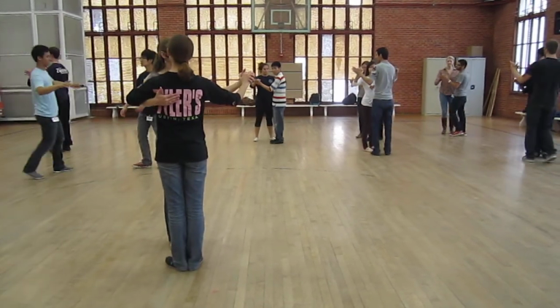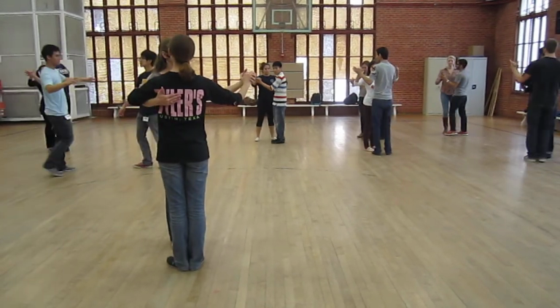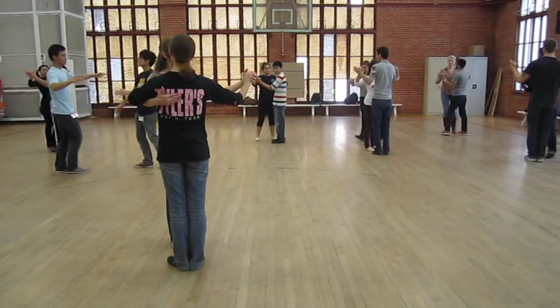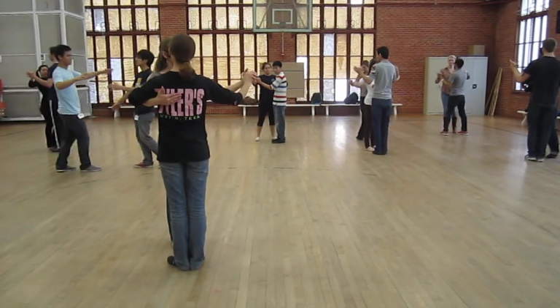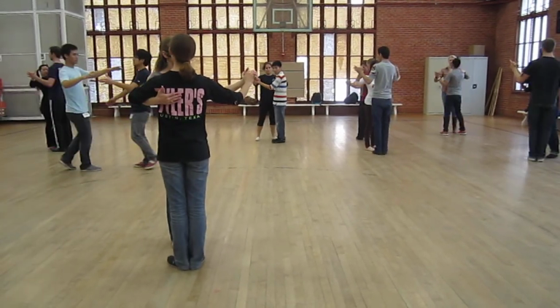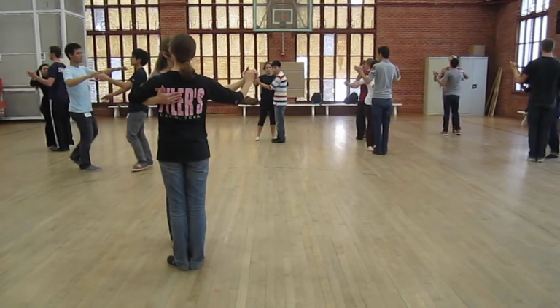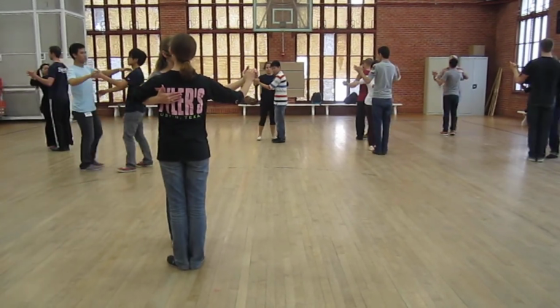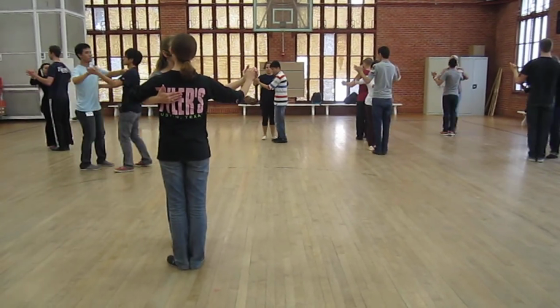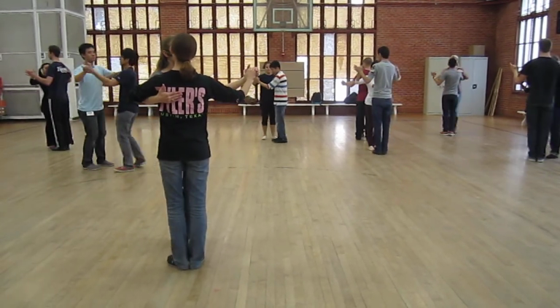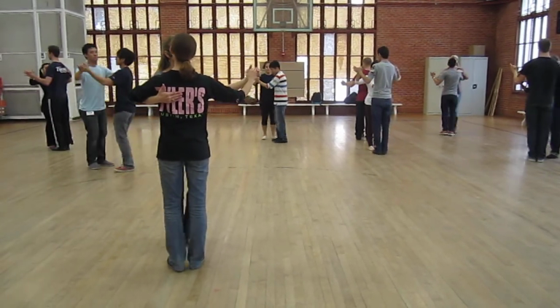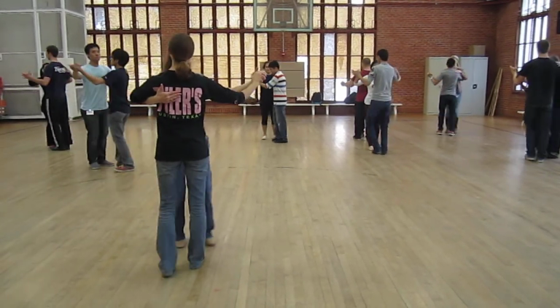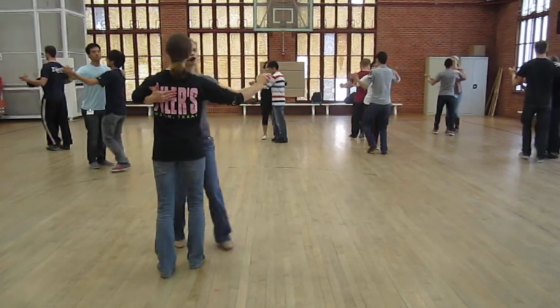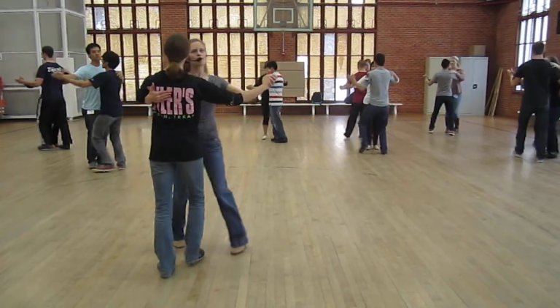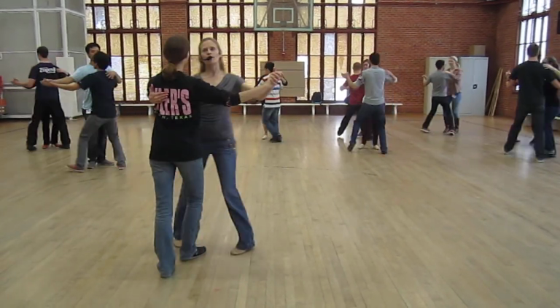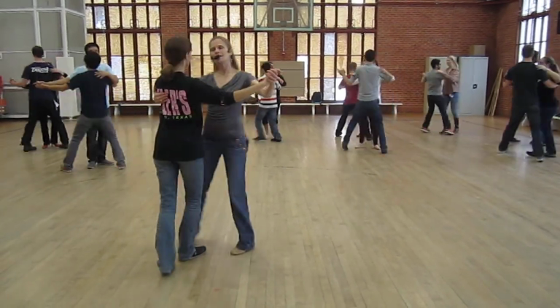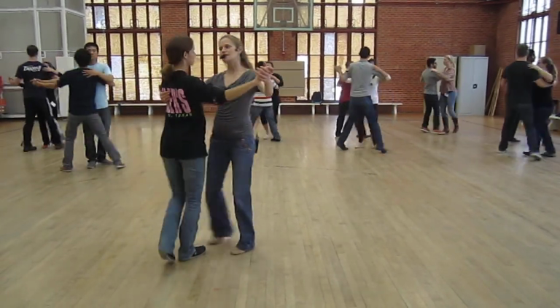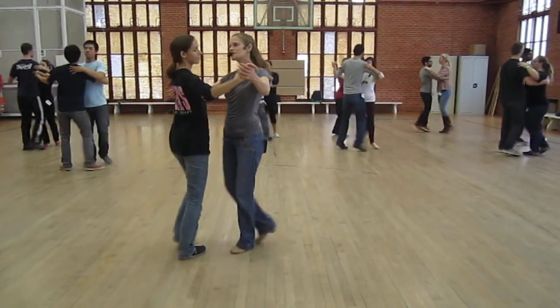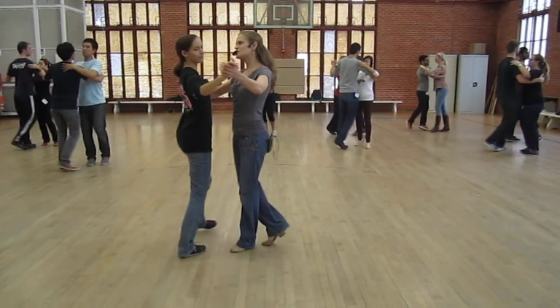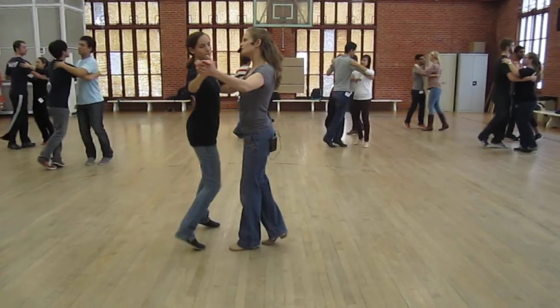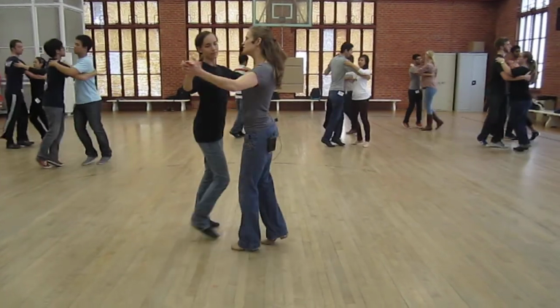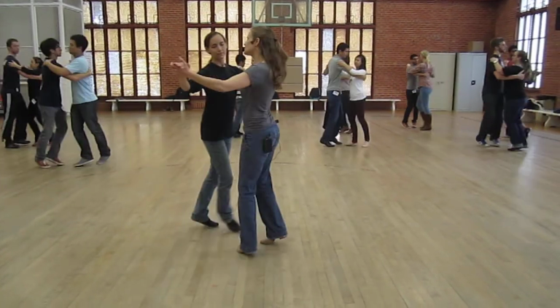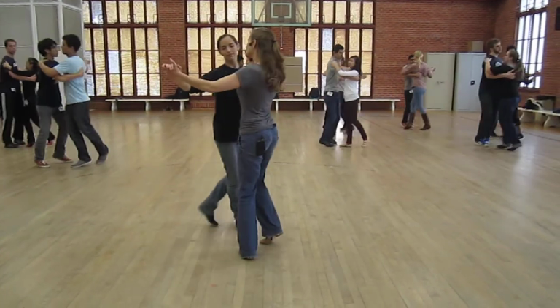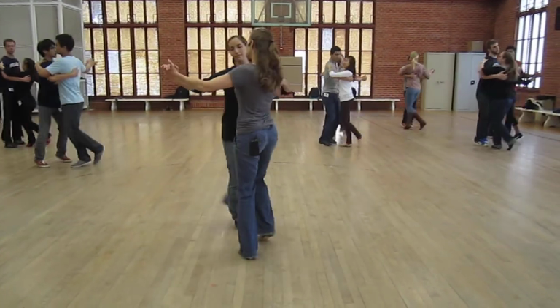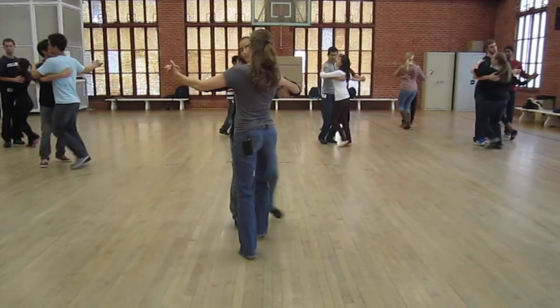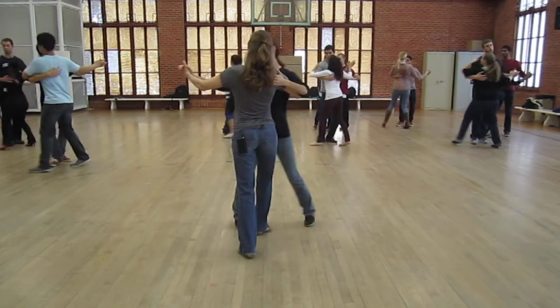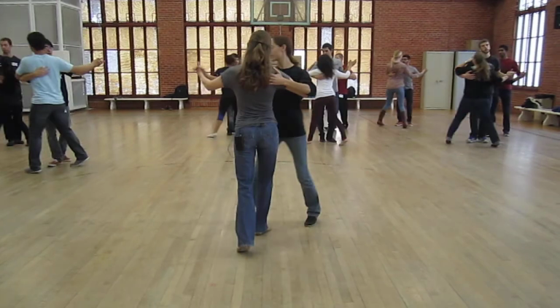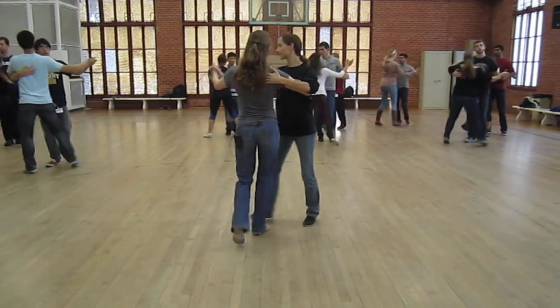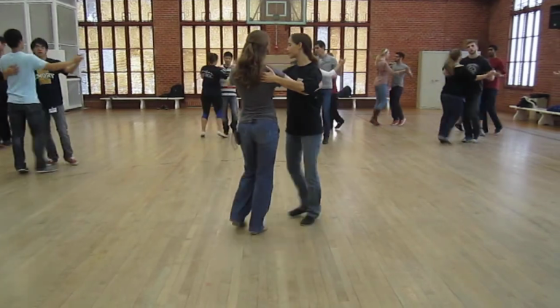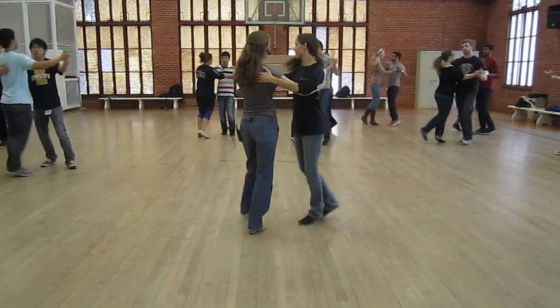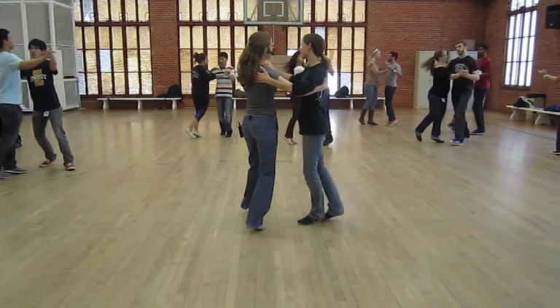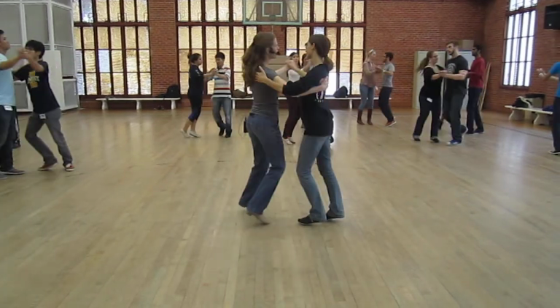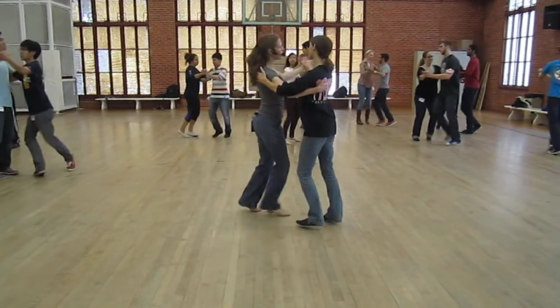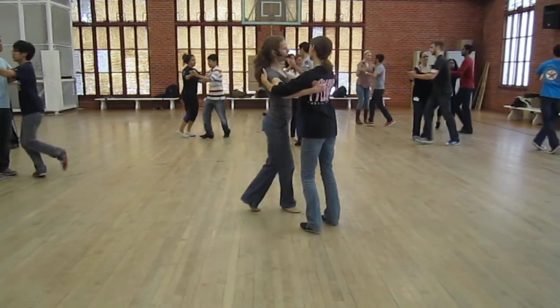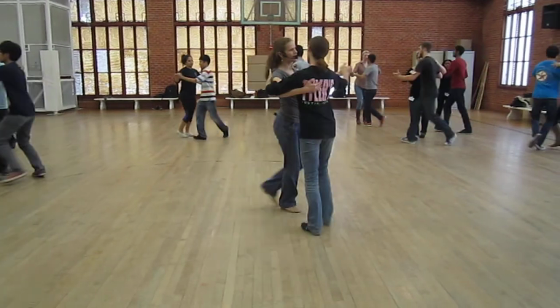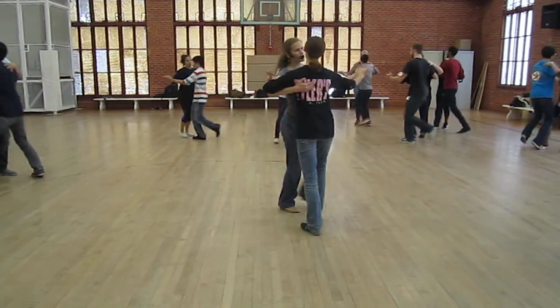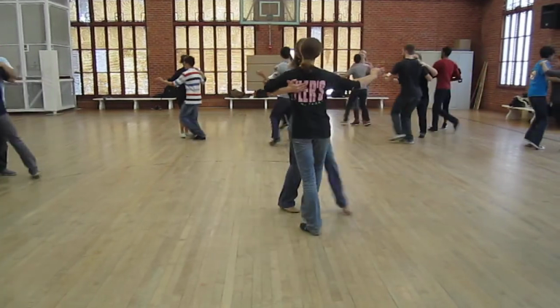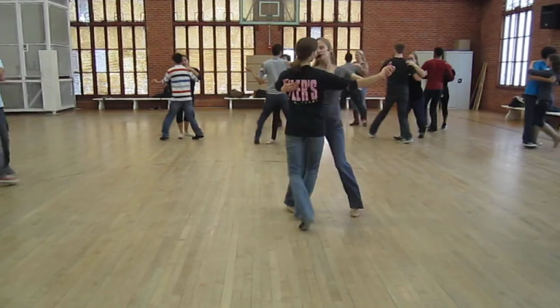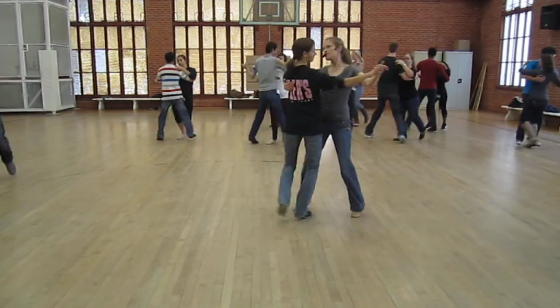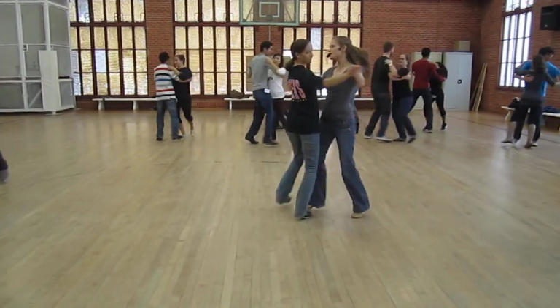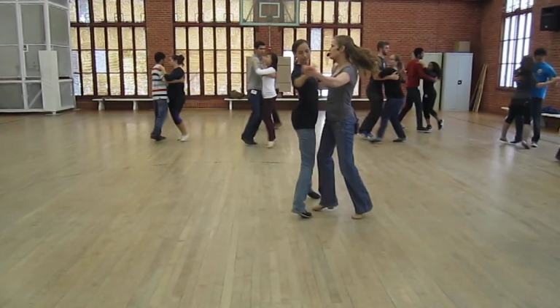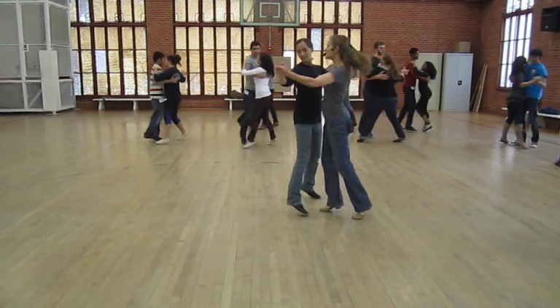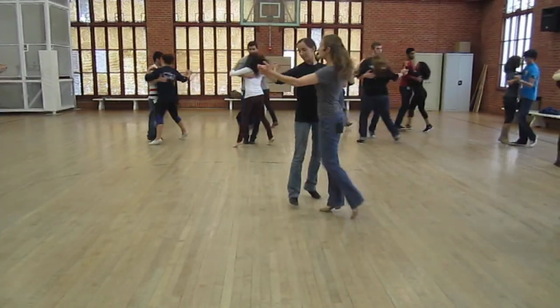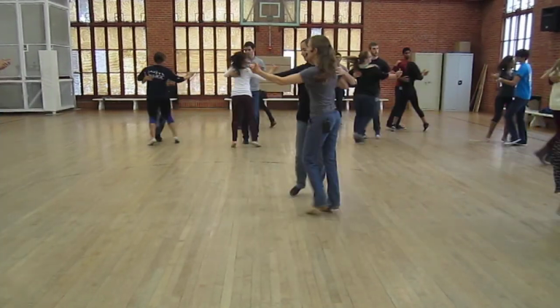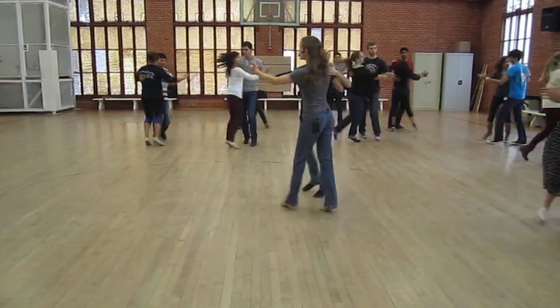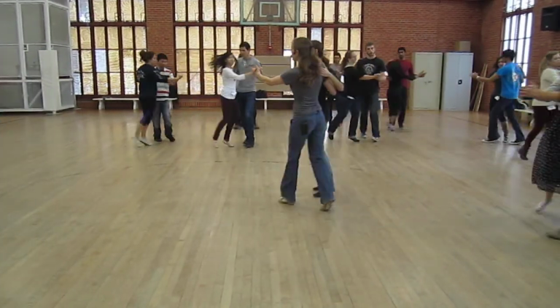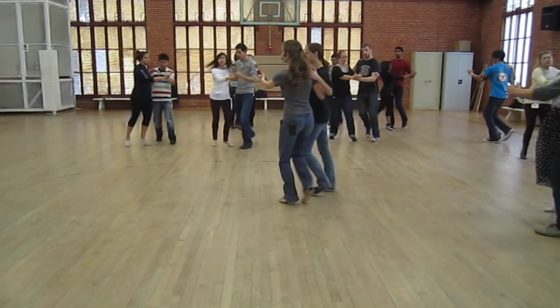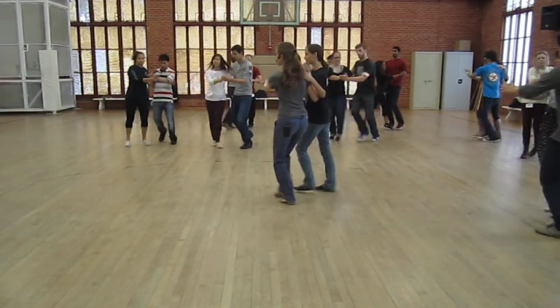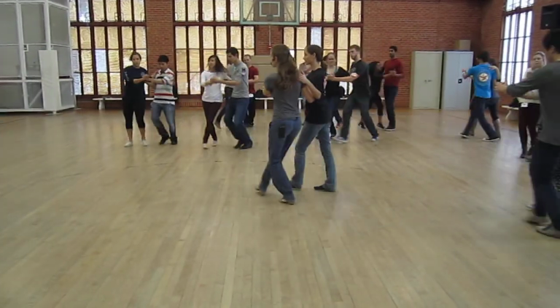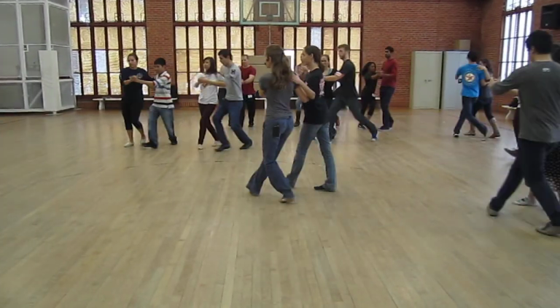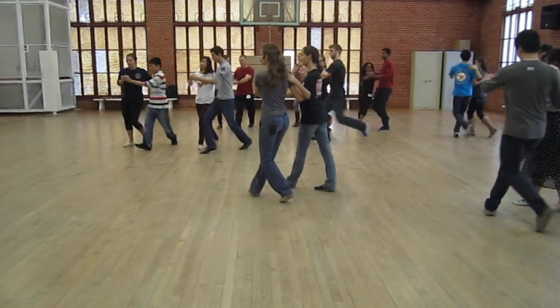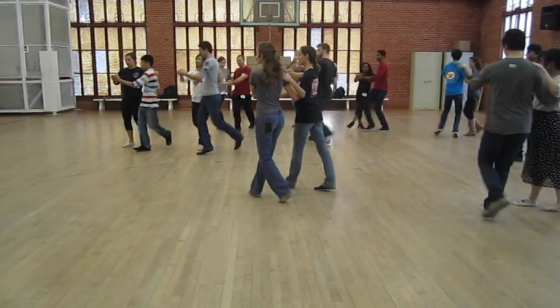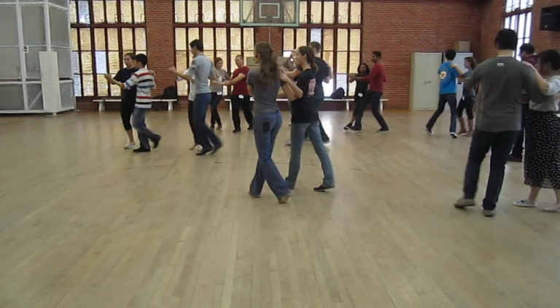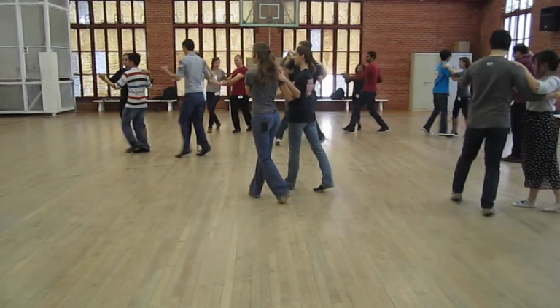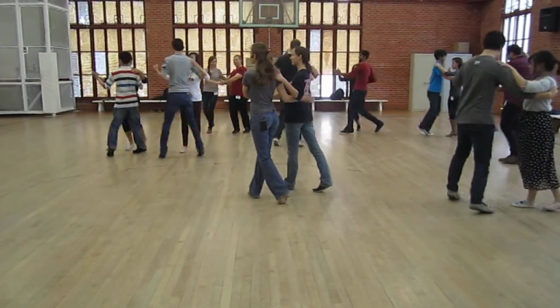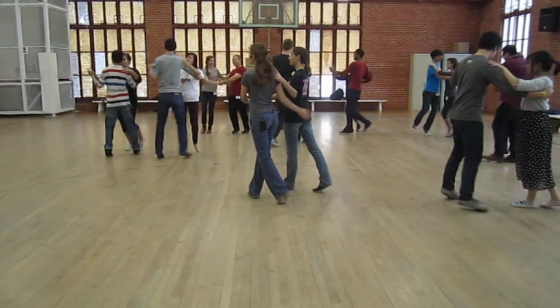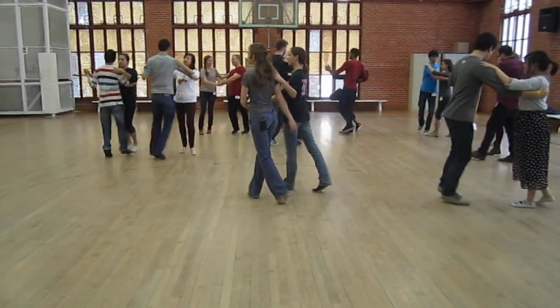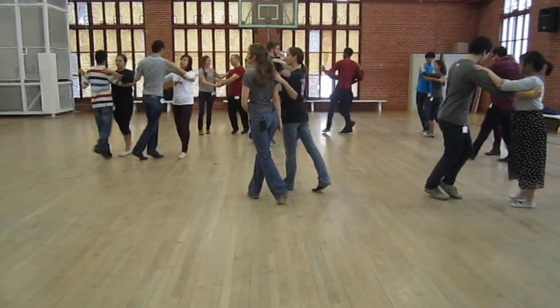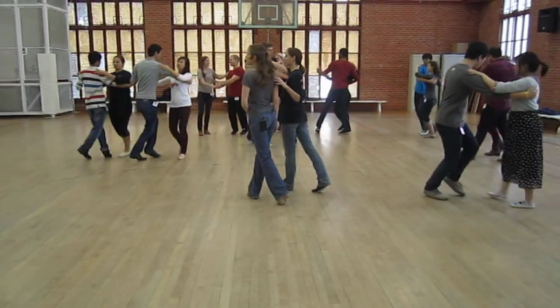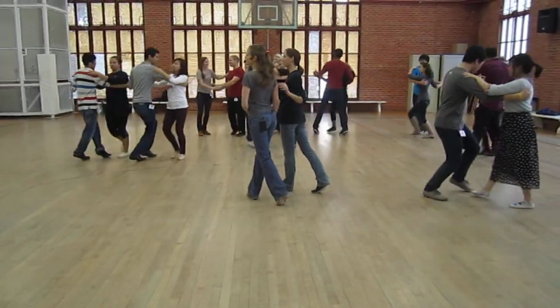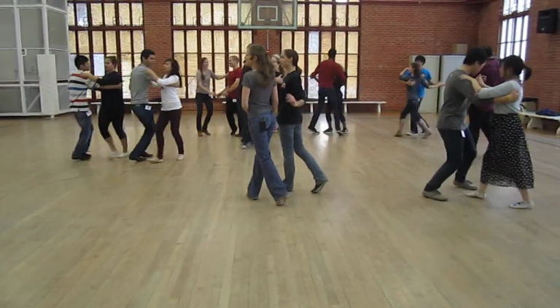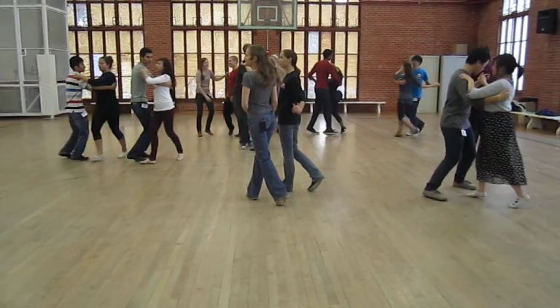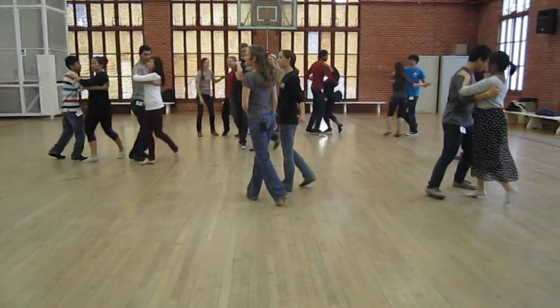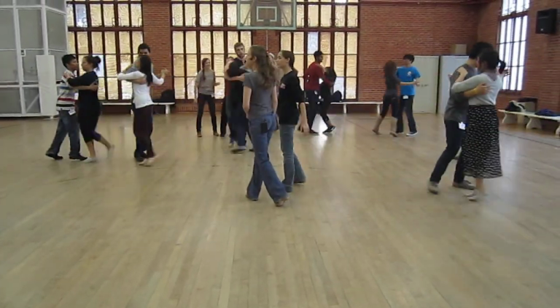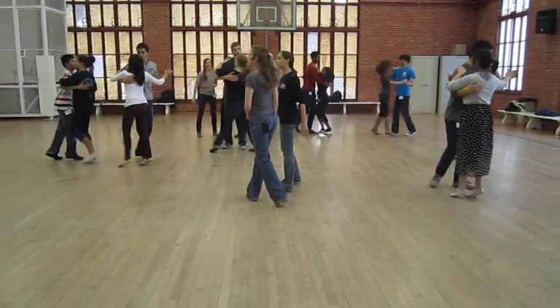Ready? And a one, two, three, four, and a pivot, pivot, open, cross. Good.